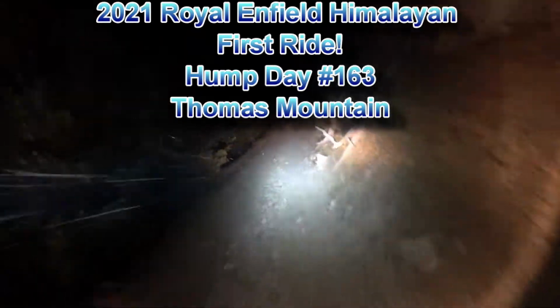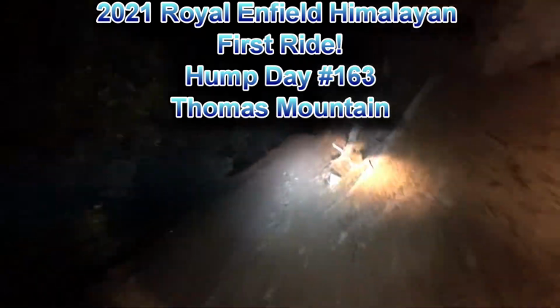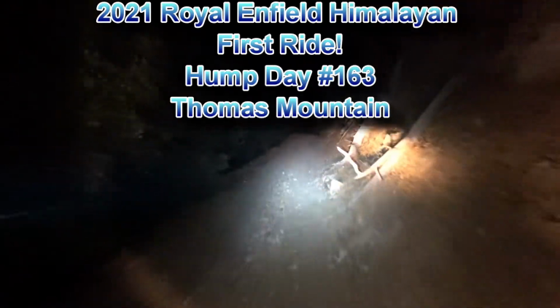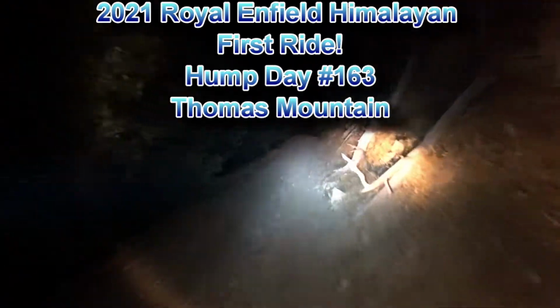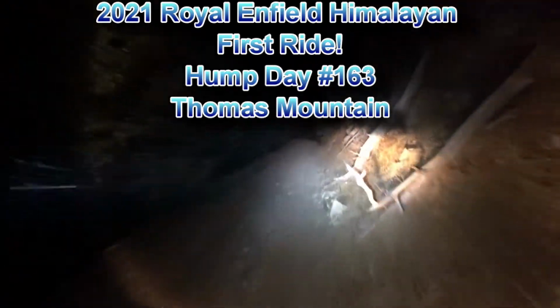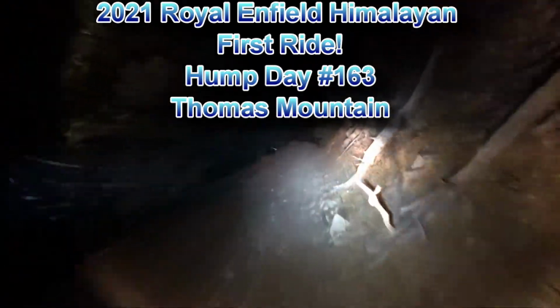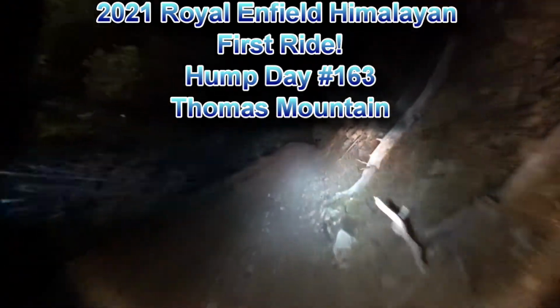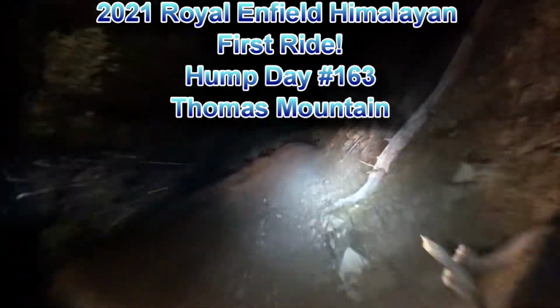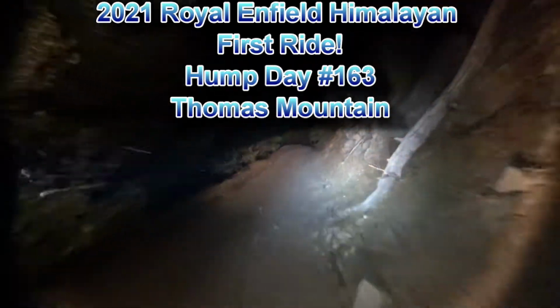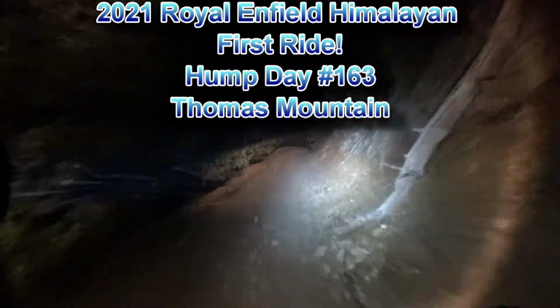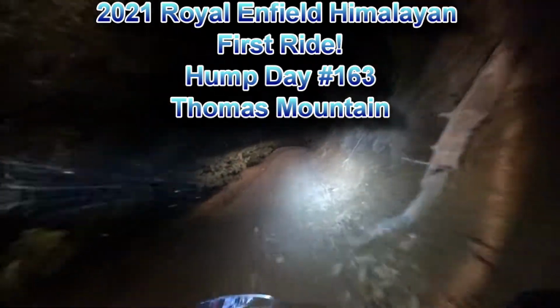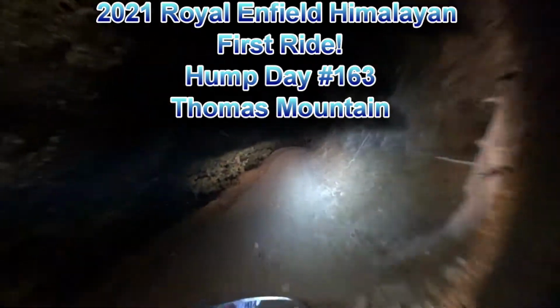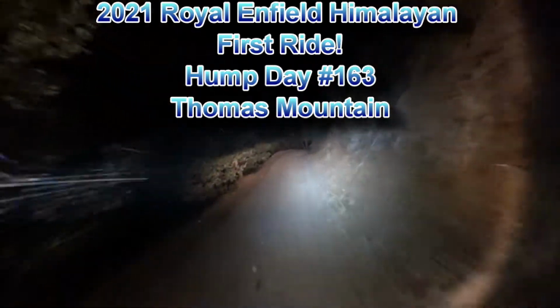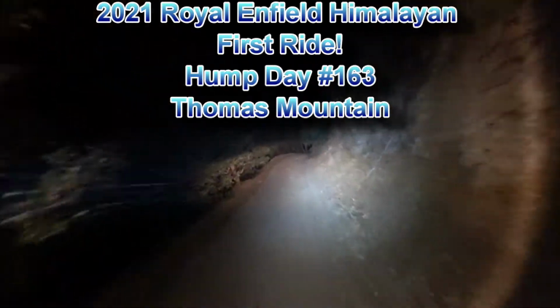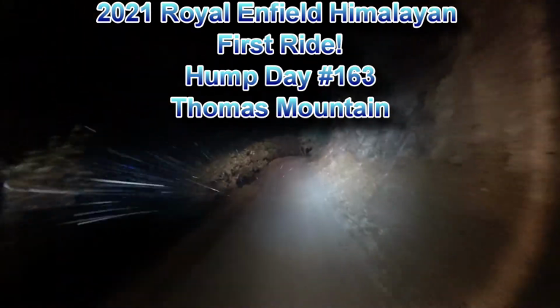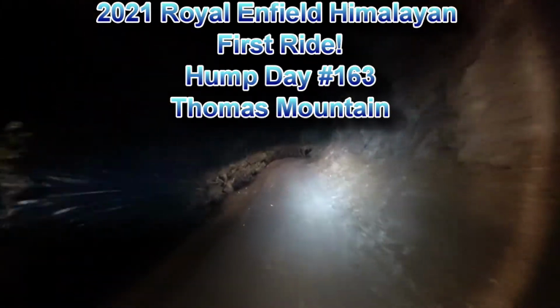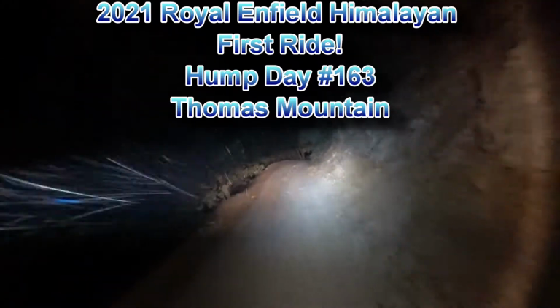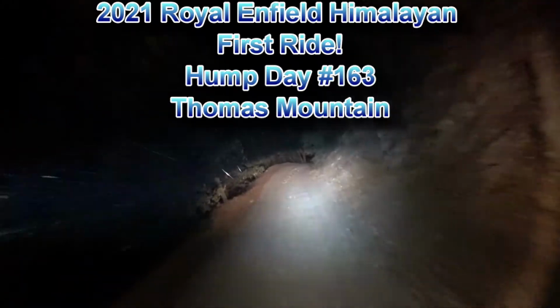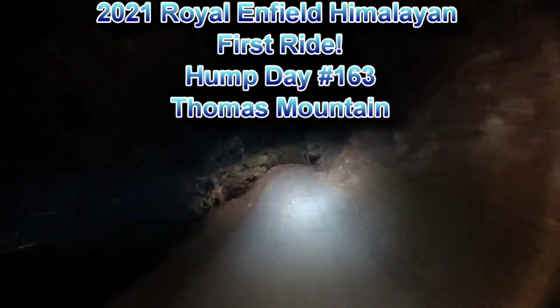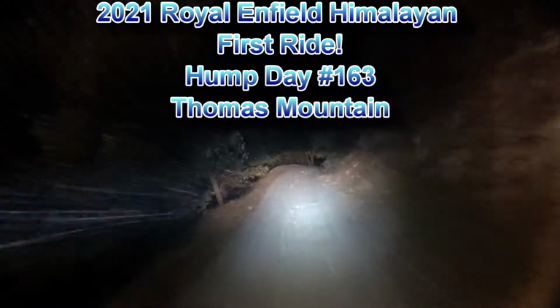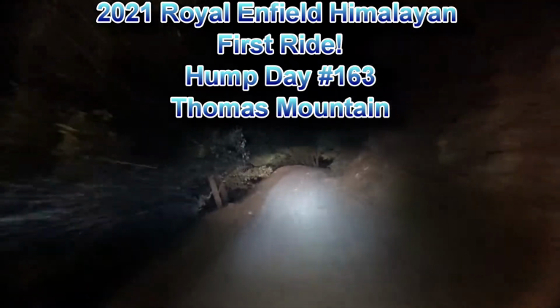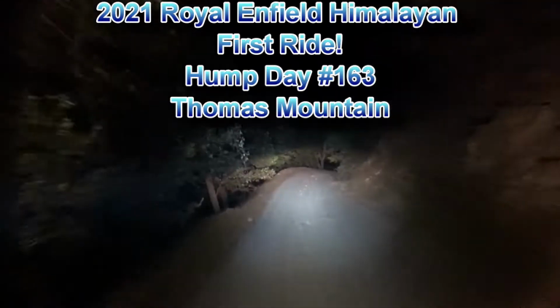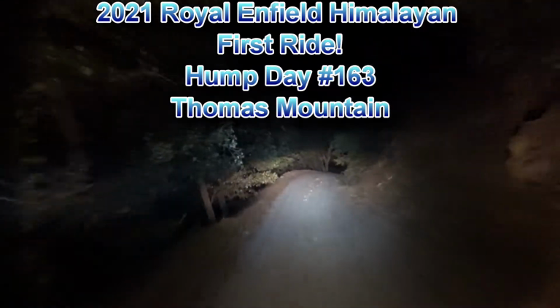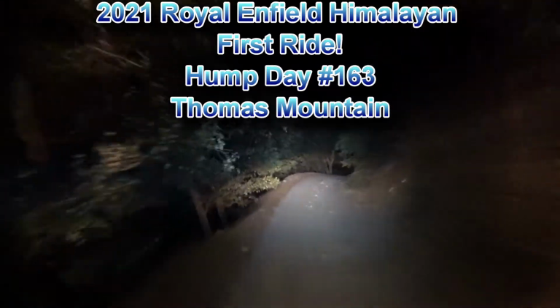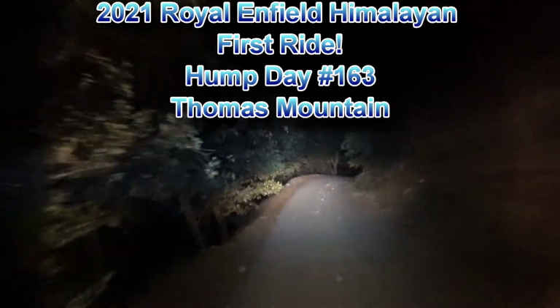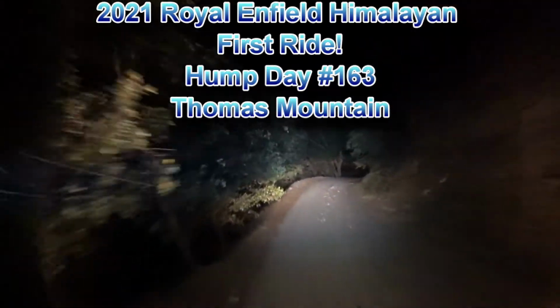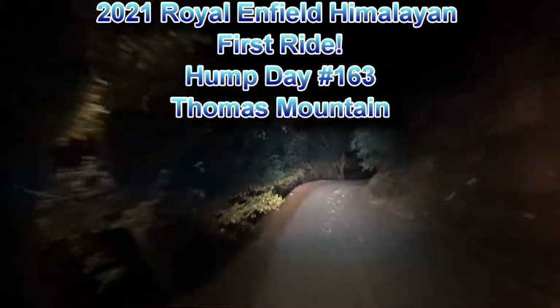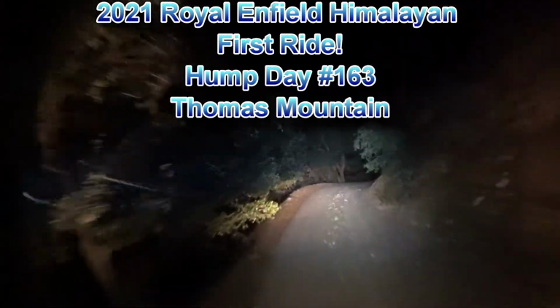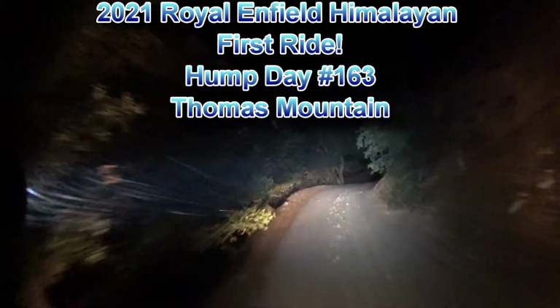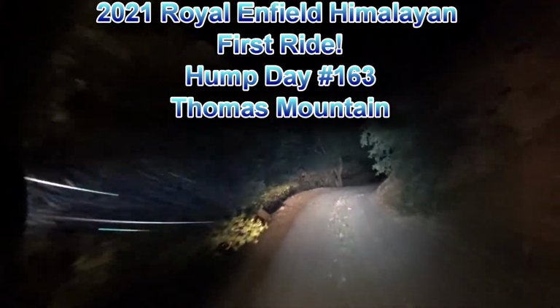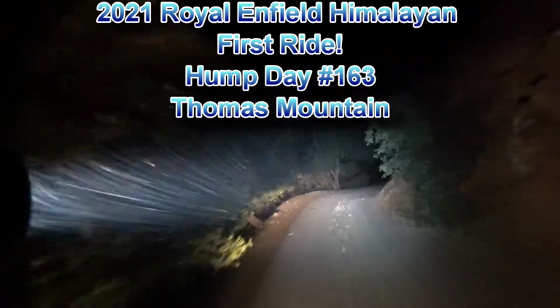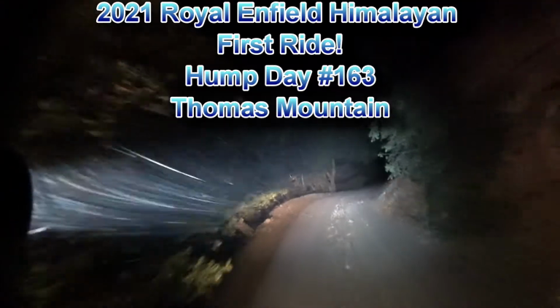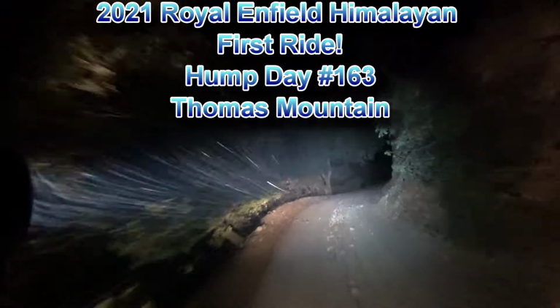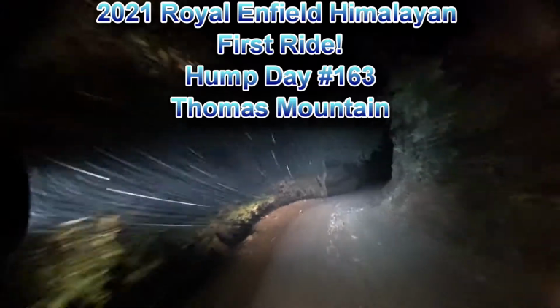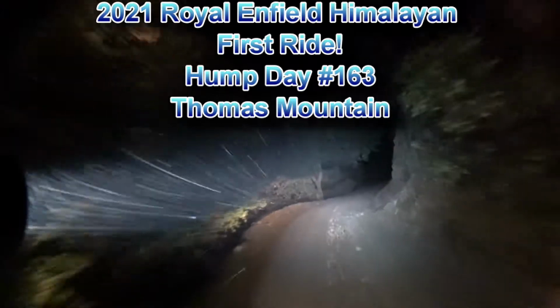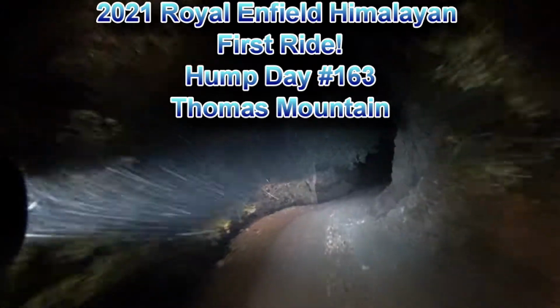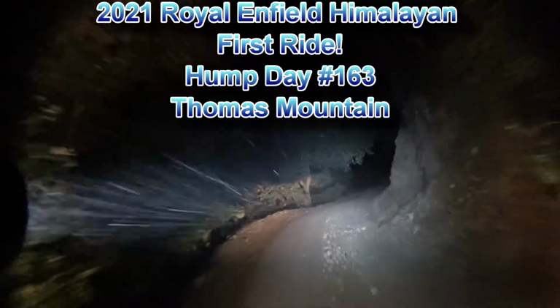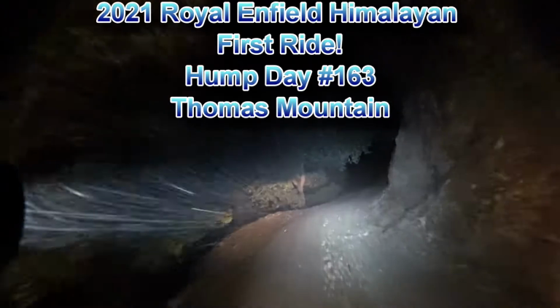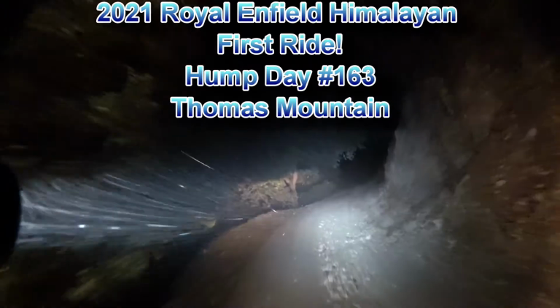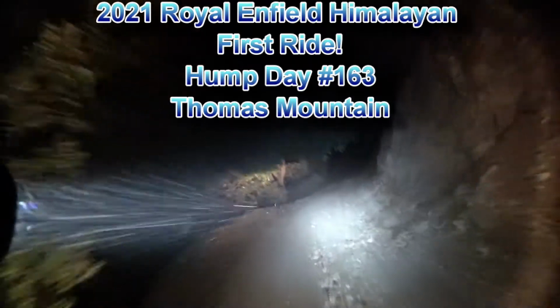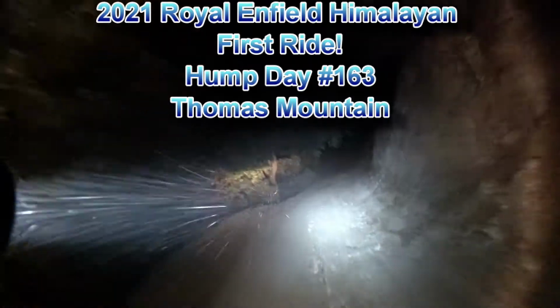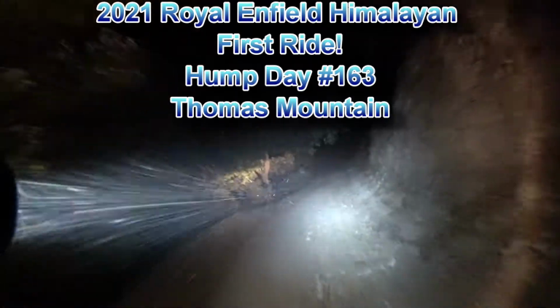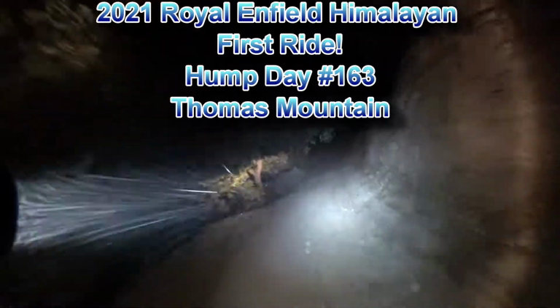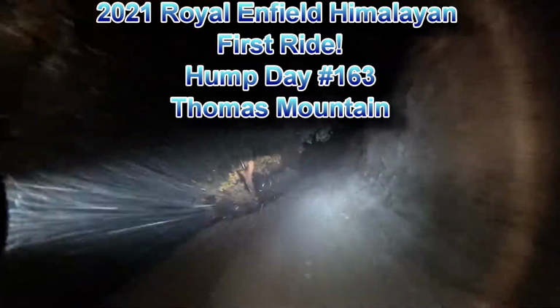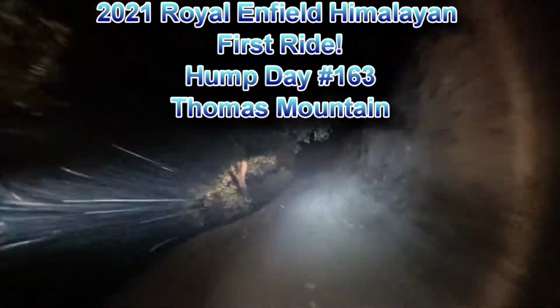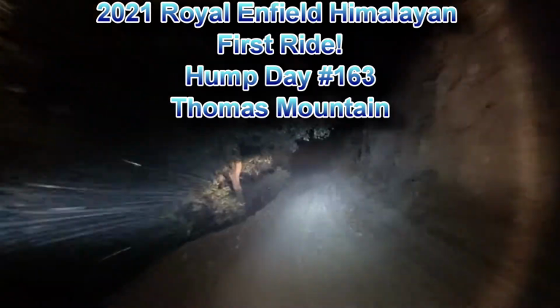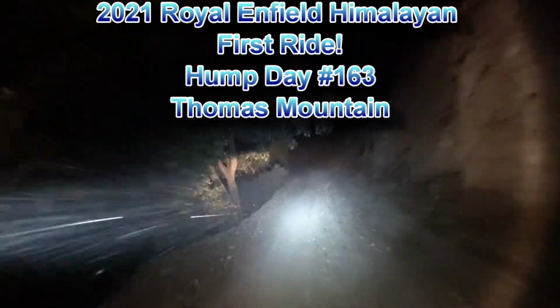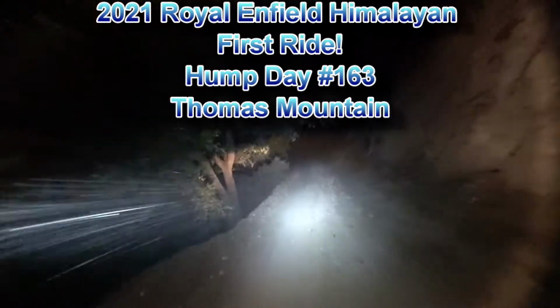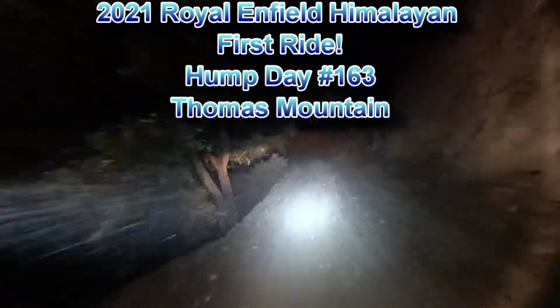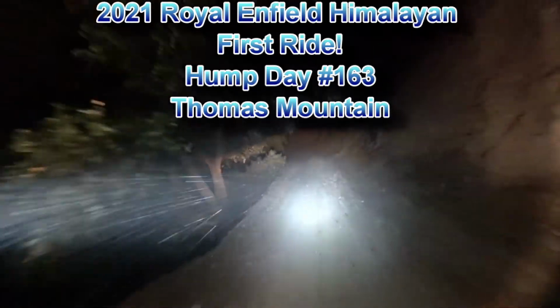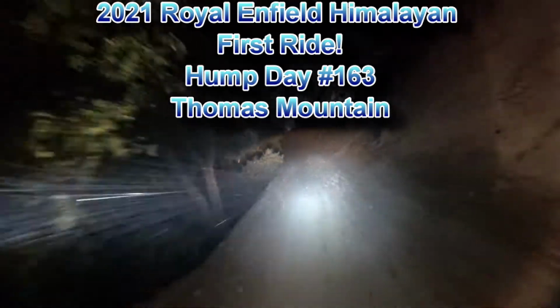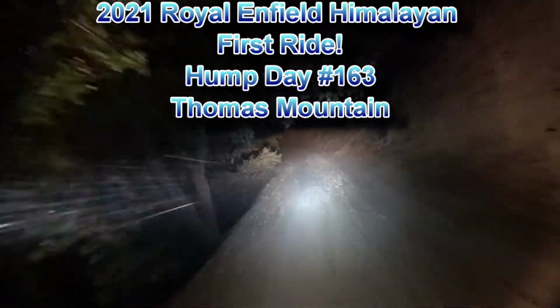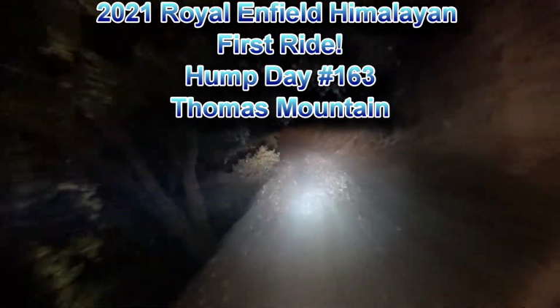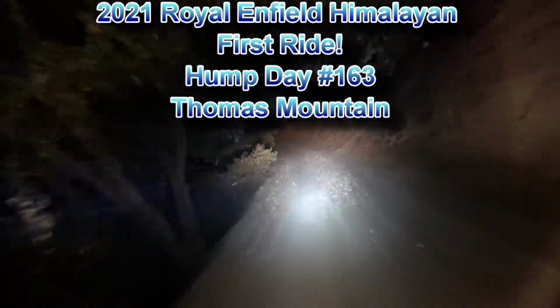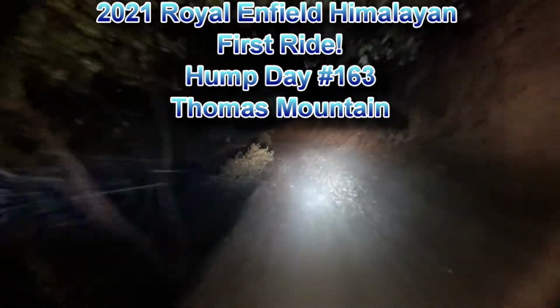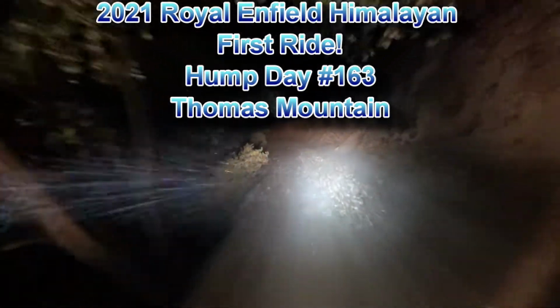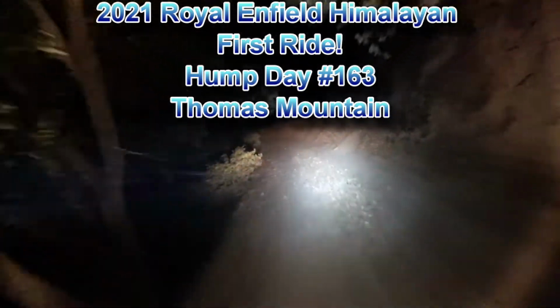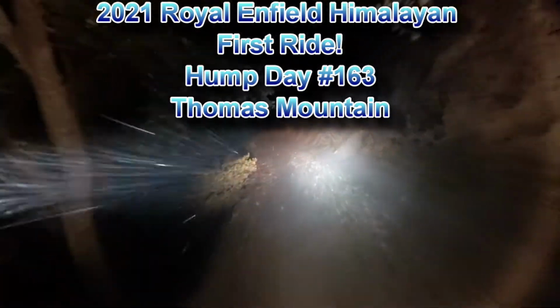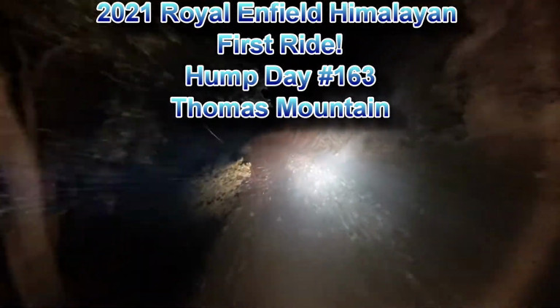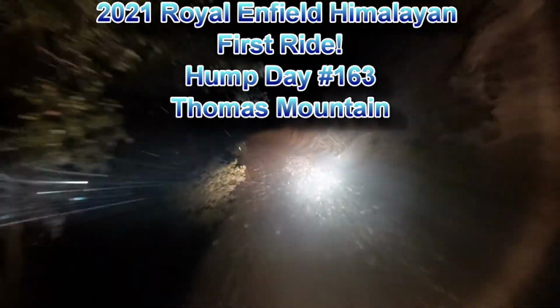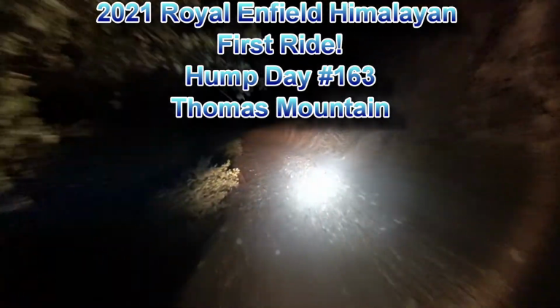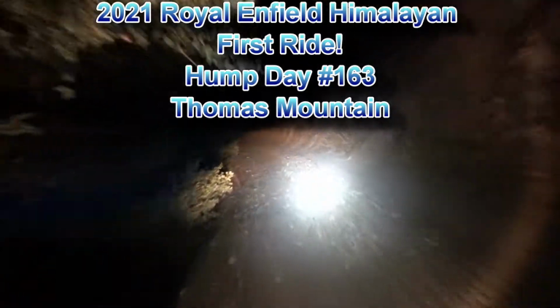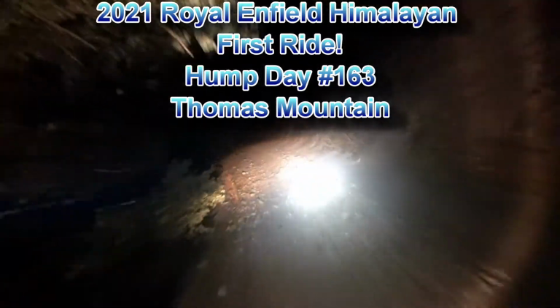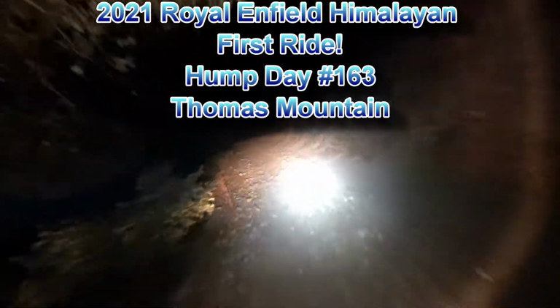I am riding the new 2021 Royal Enfield Himalayan.